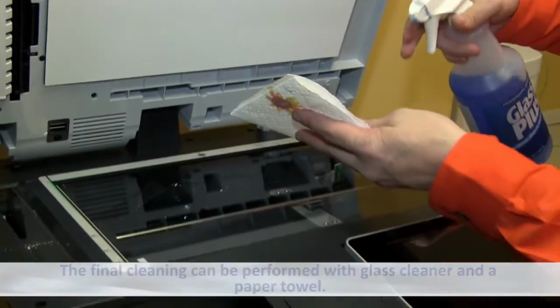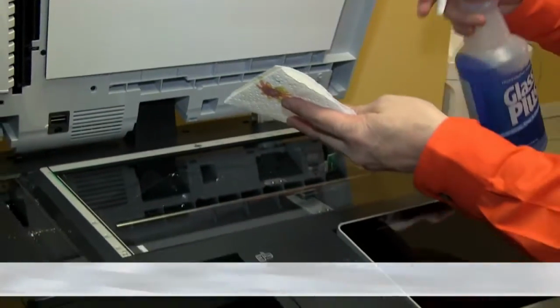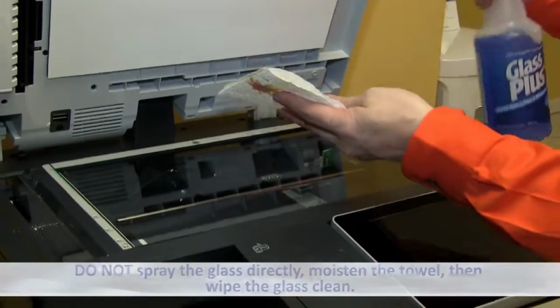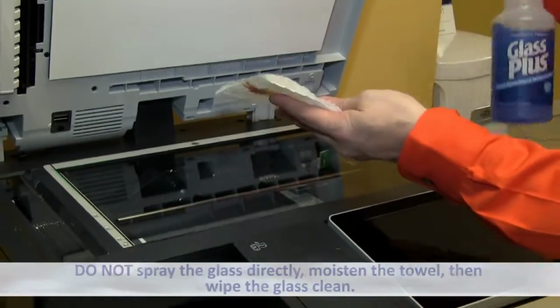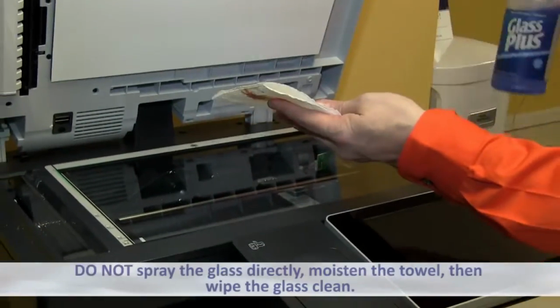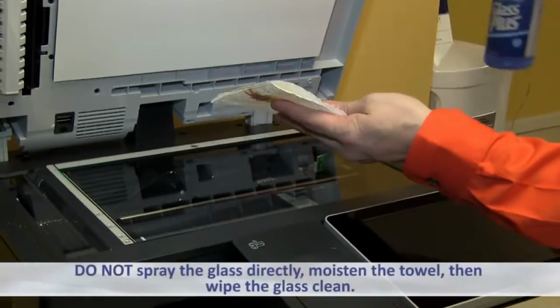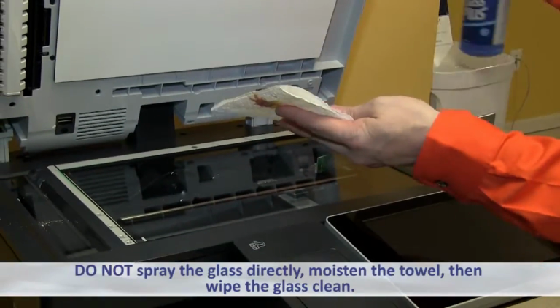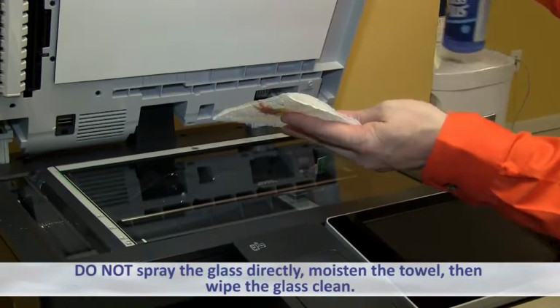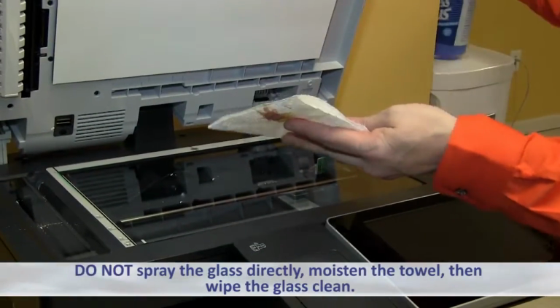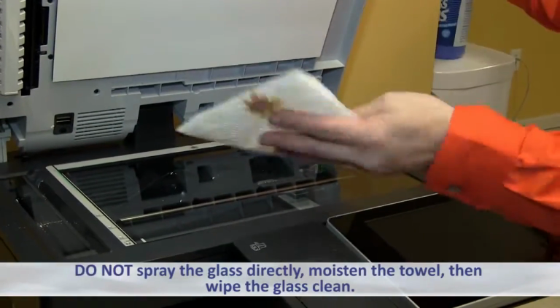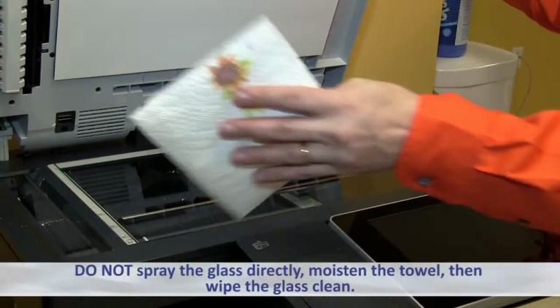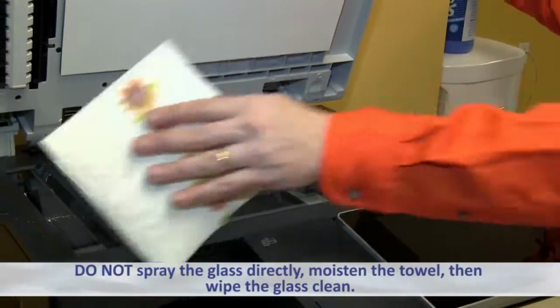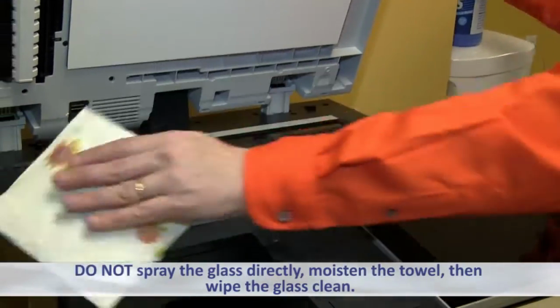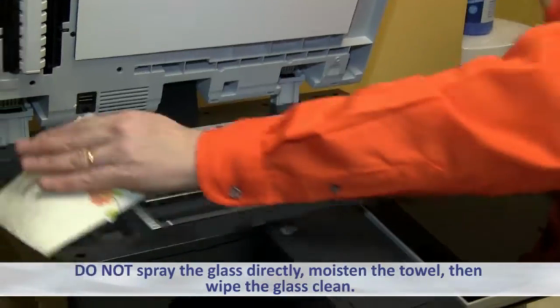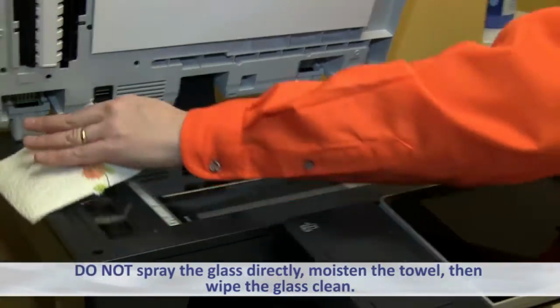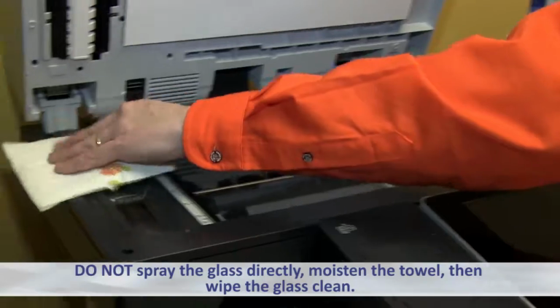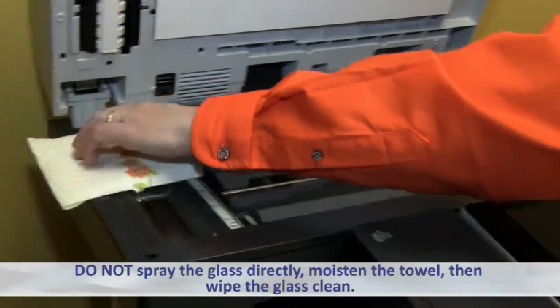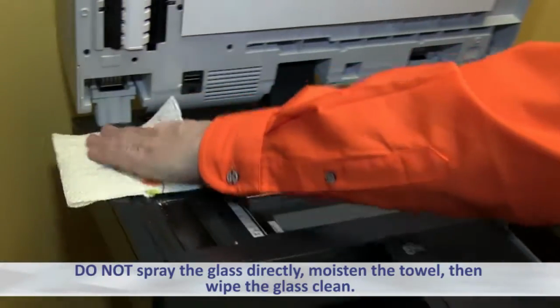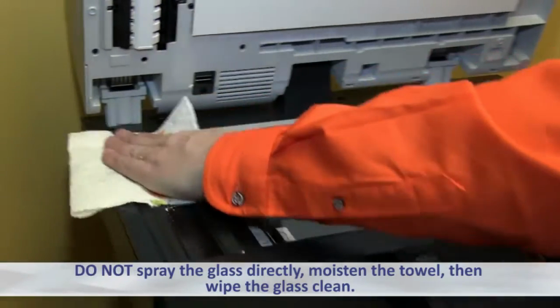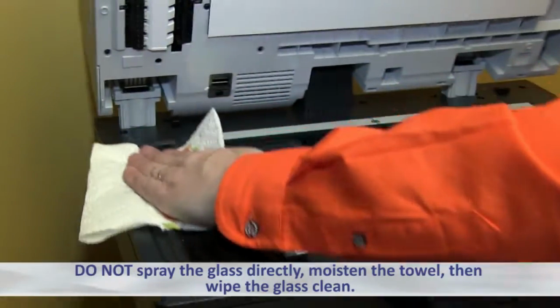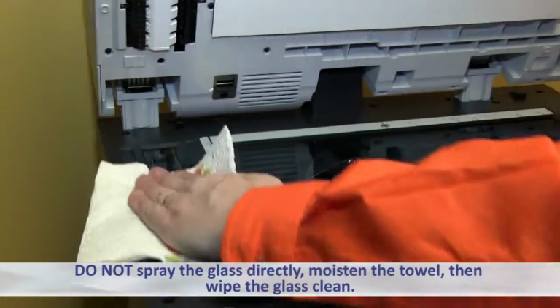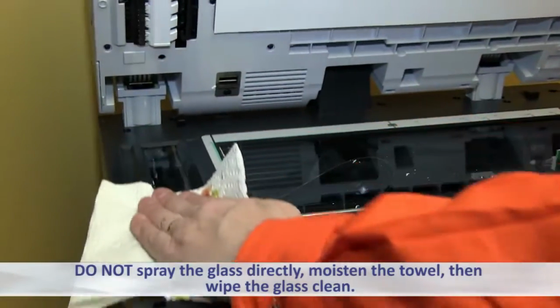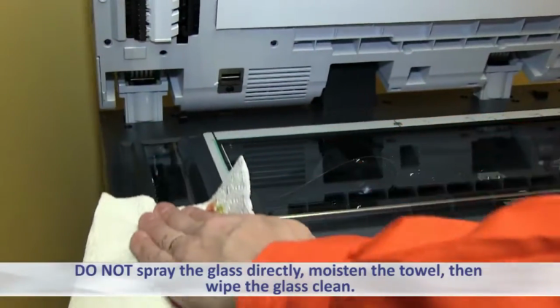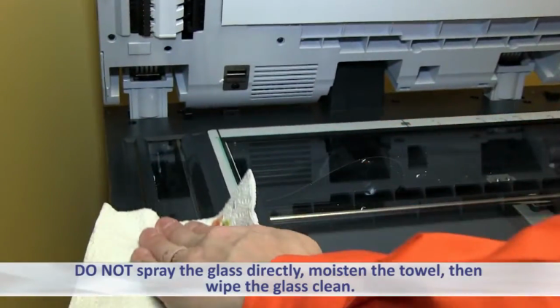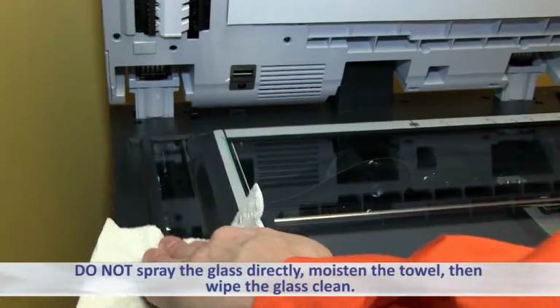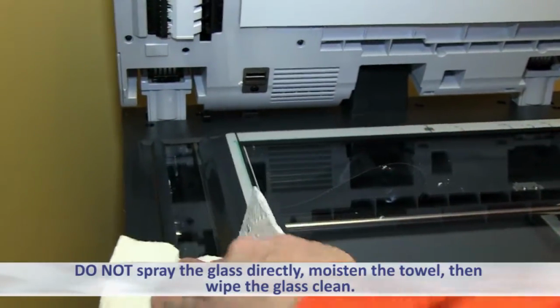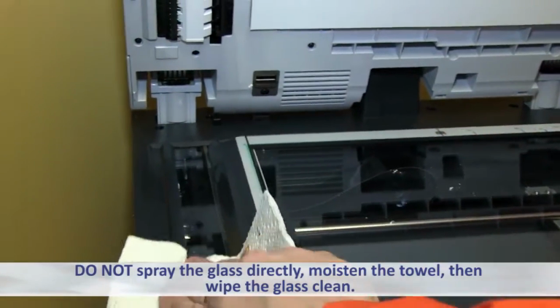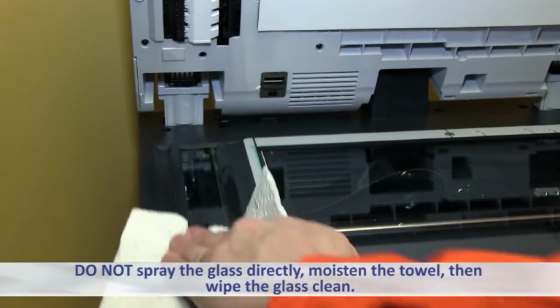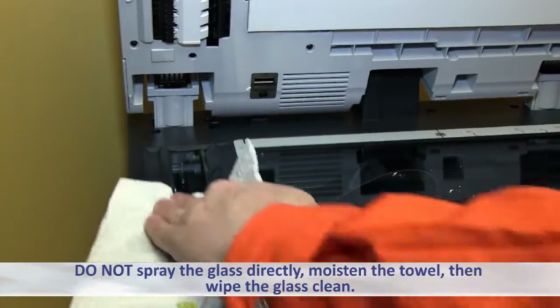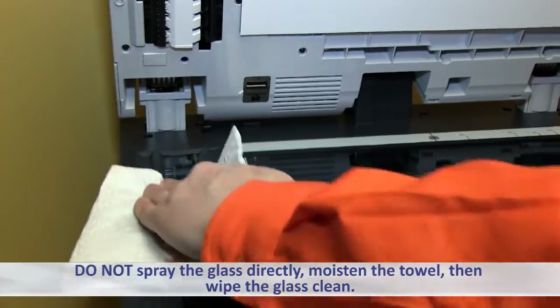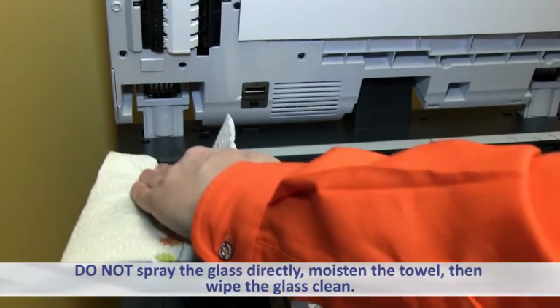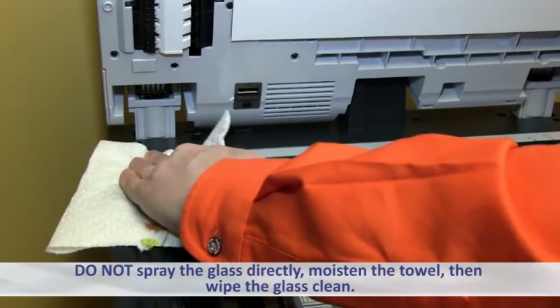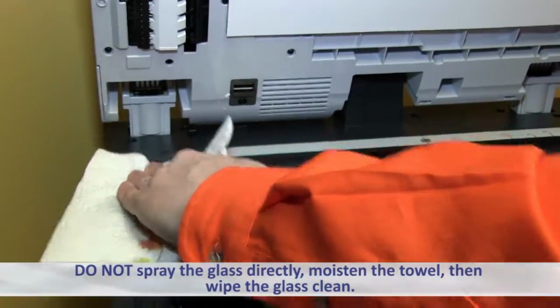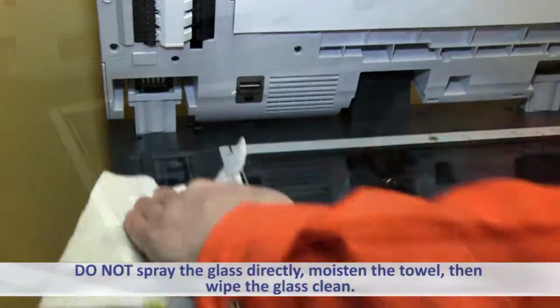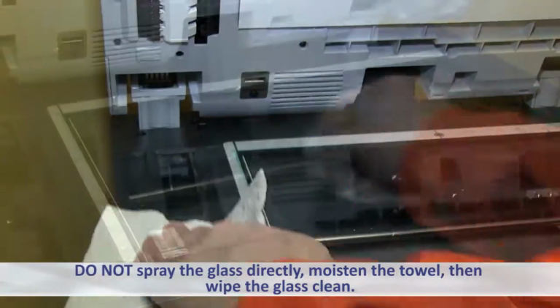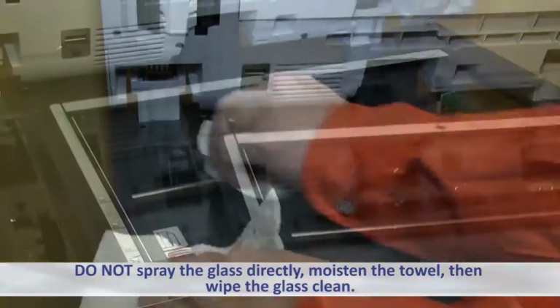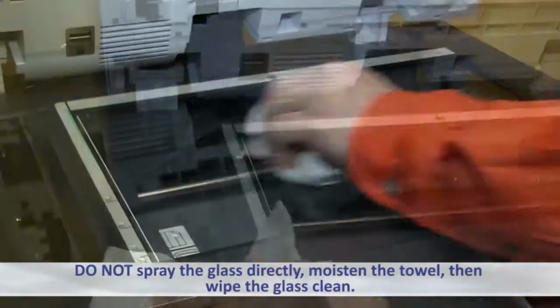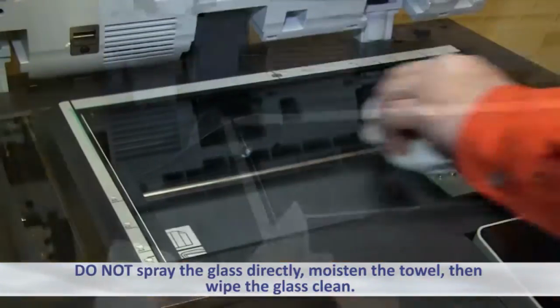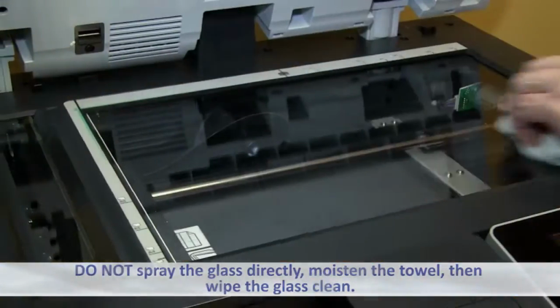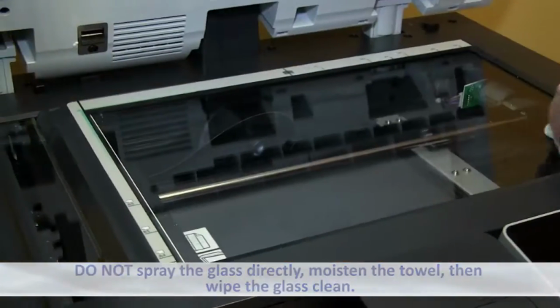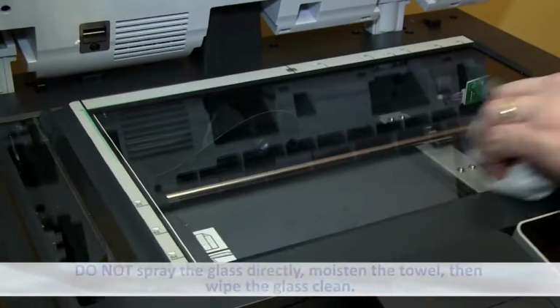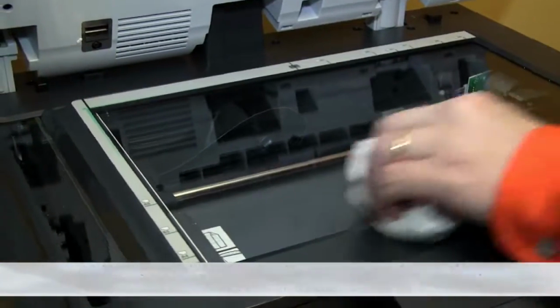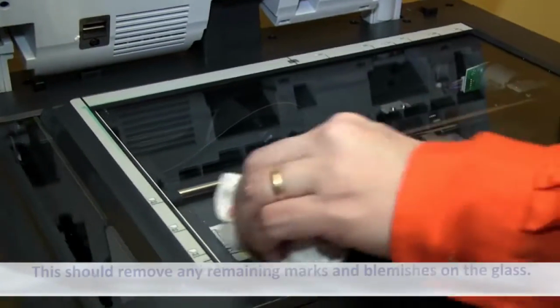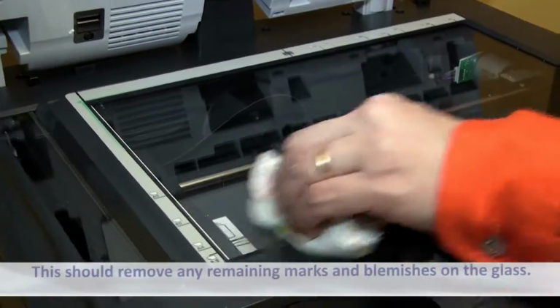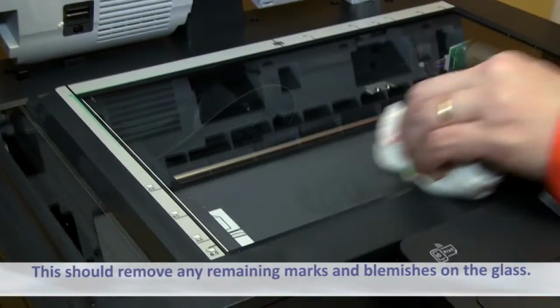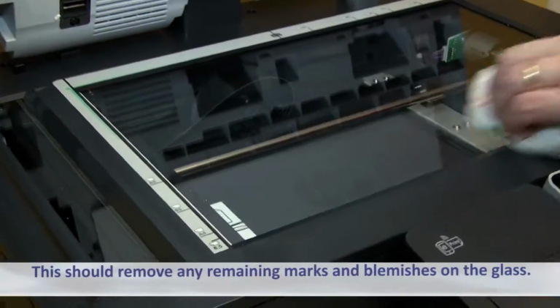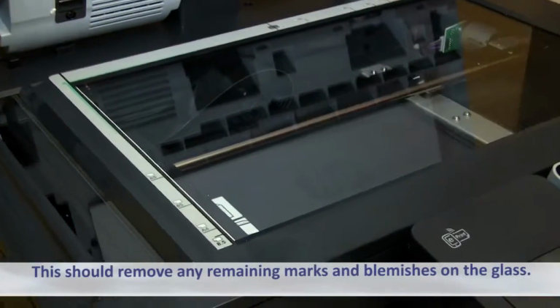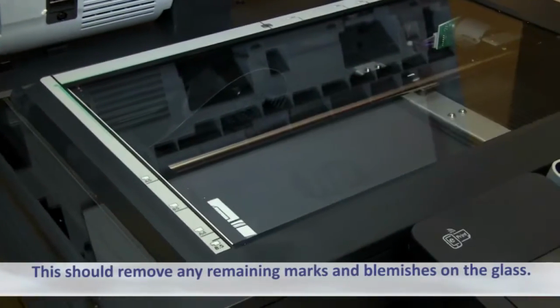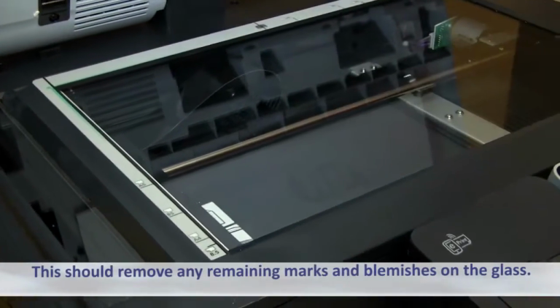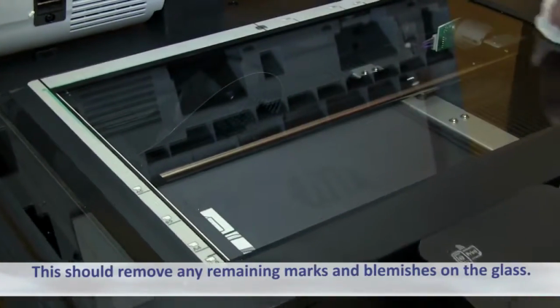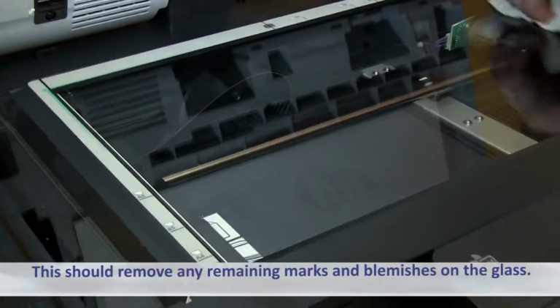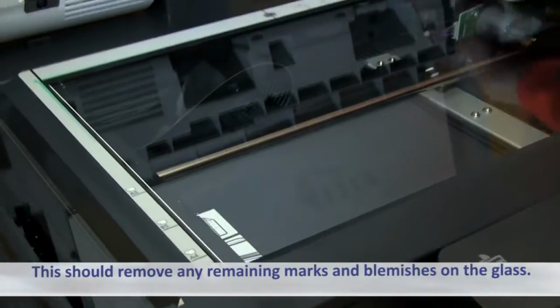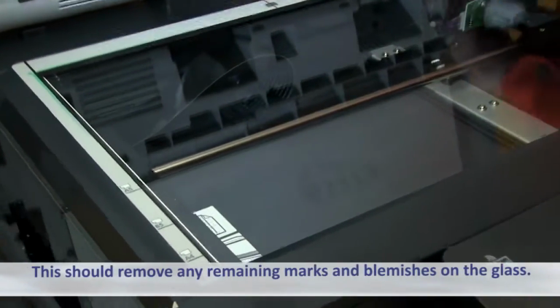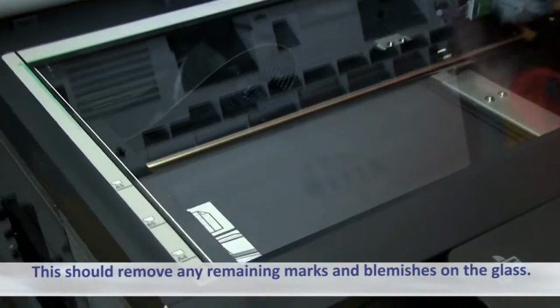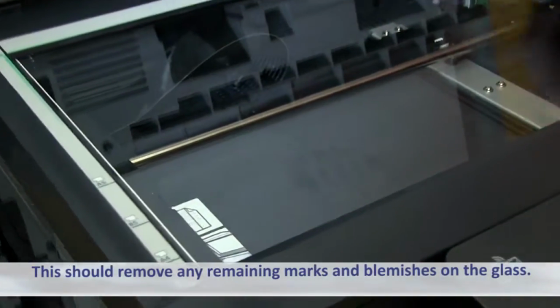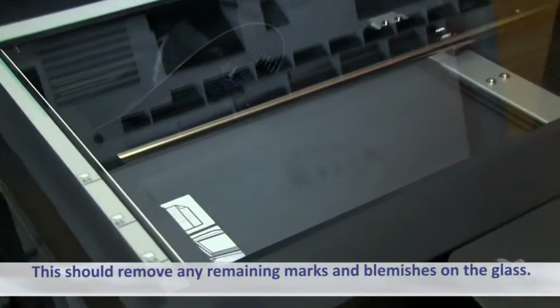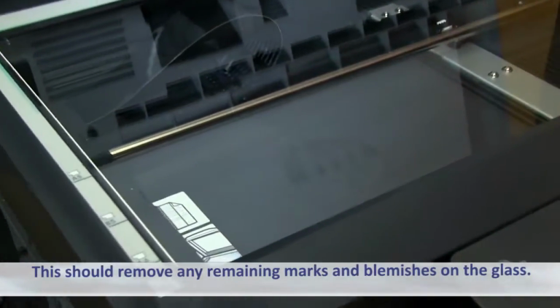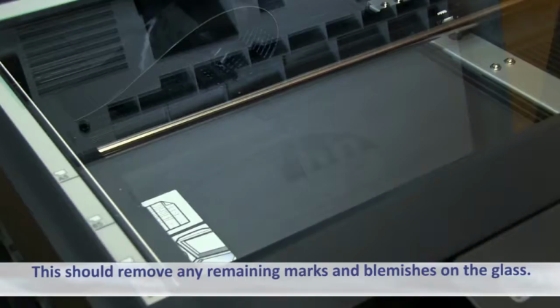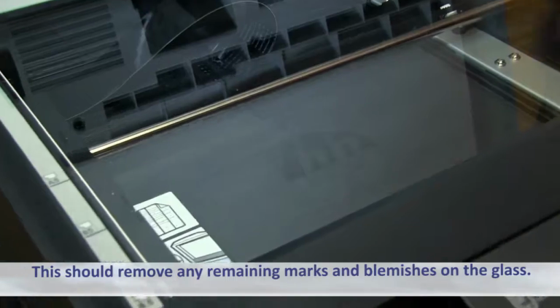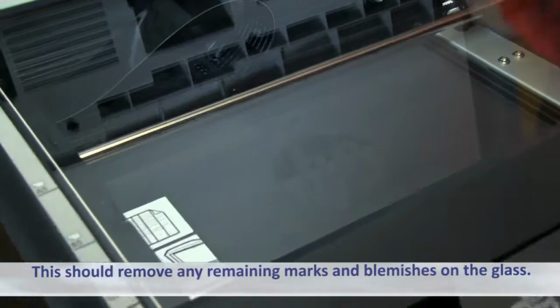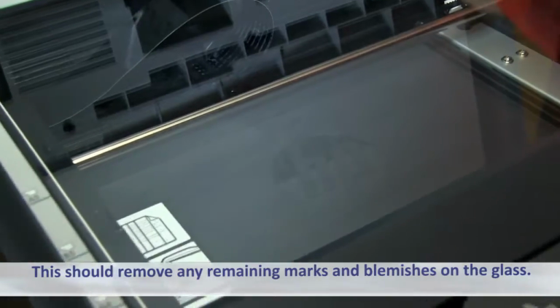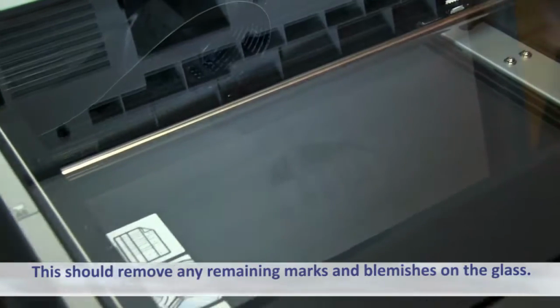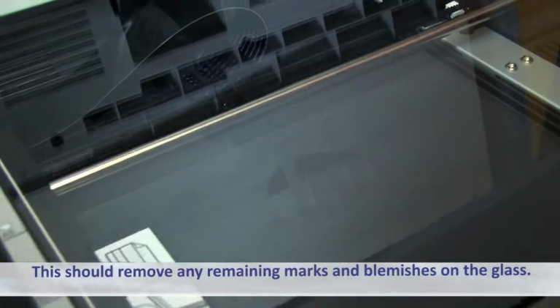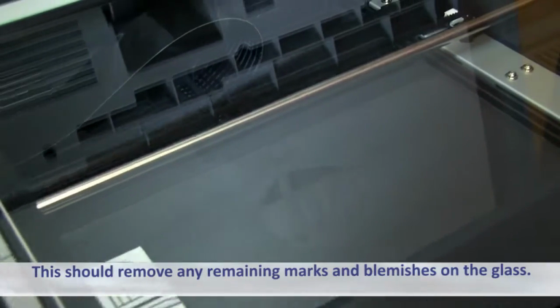Do not spray the glass directly. Moisten the towel, then wipe the glass clean. This should remove any remaining marks and blemishes on the glass.